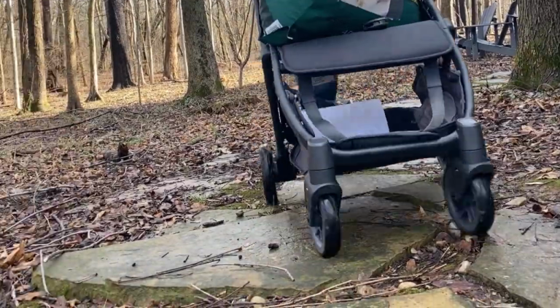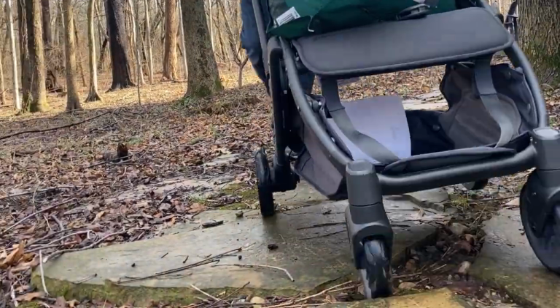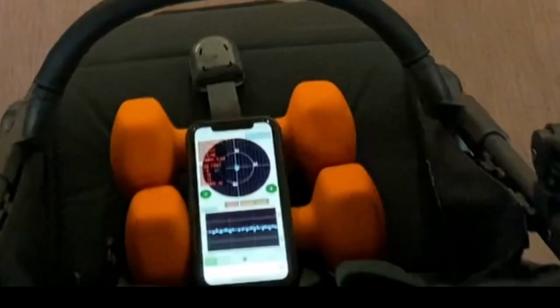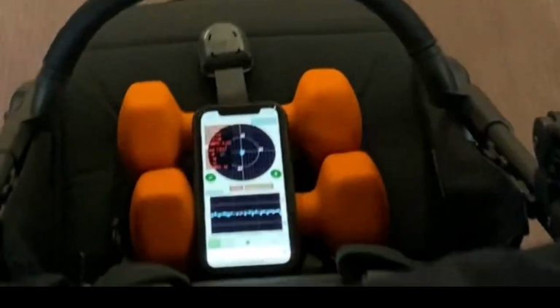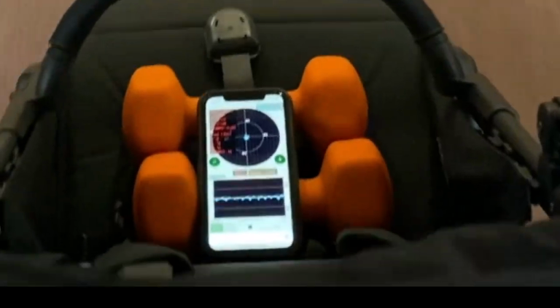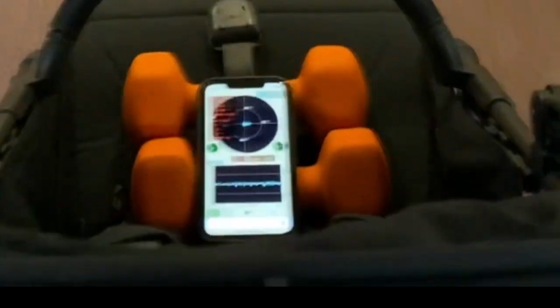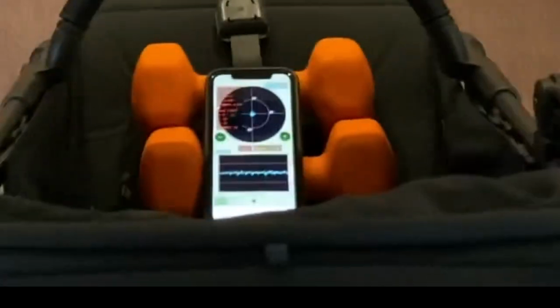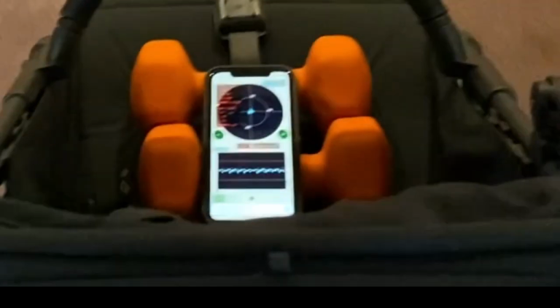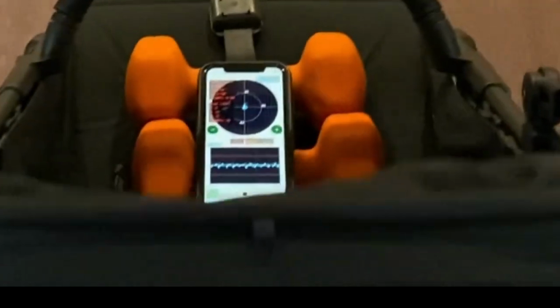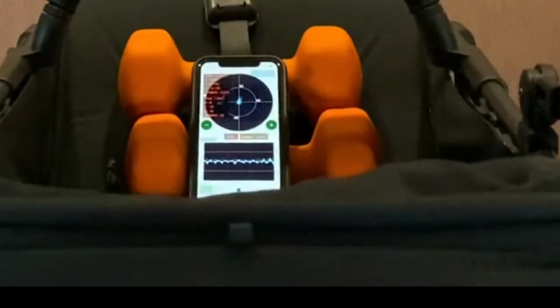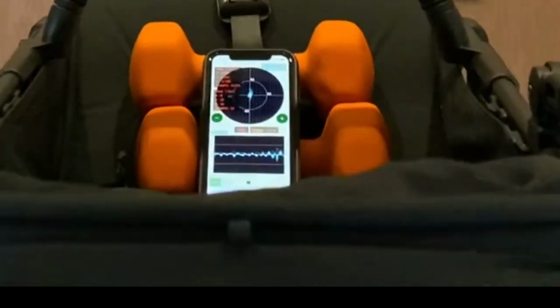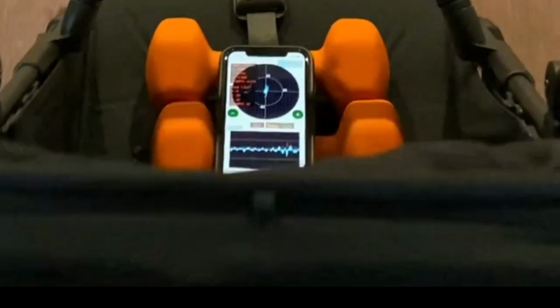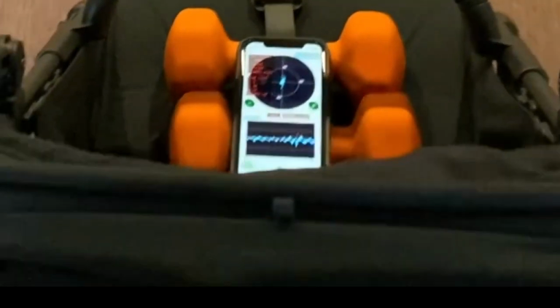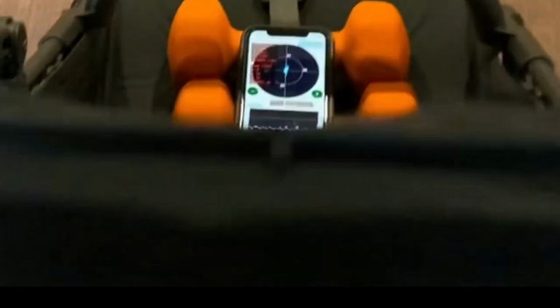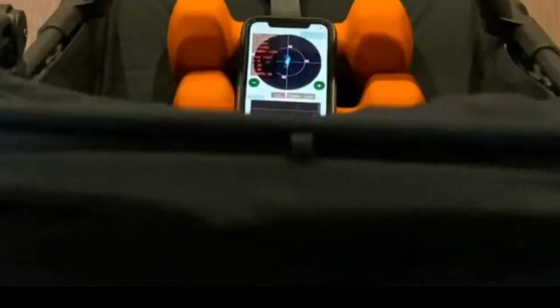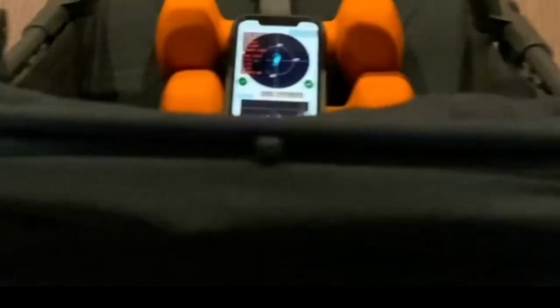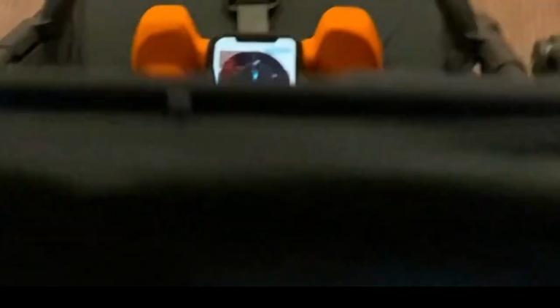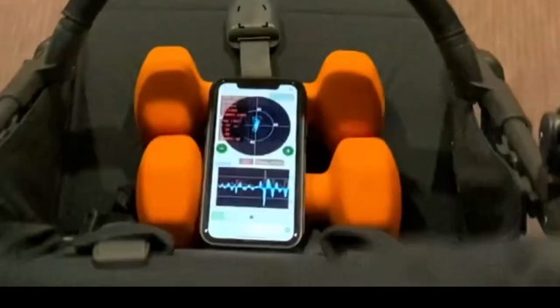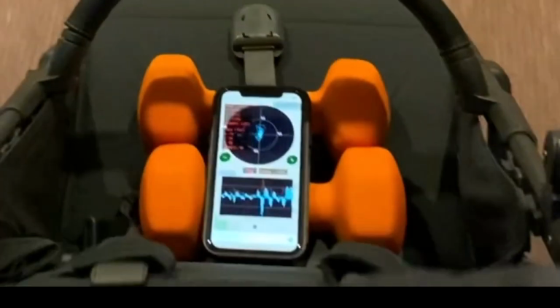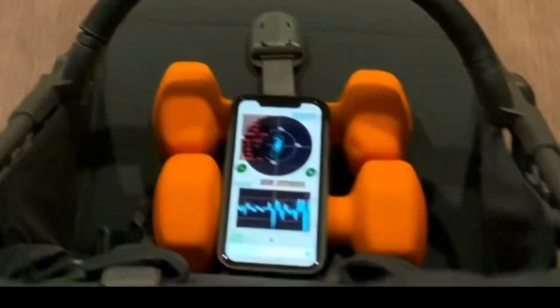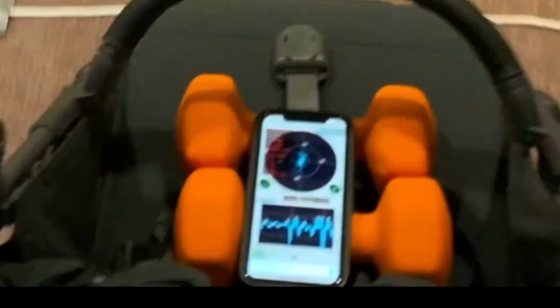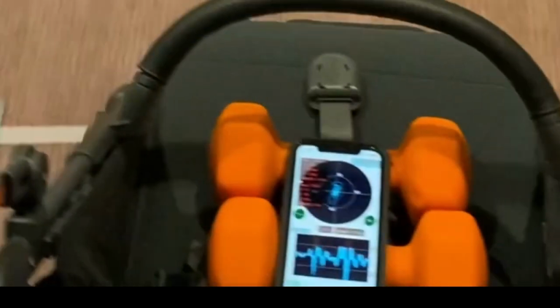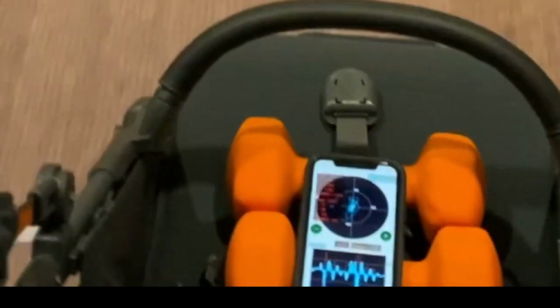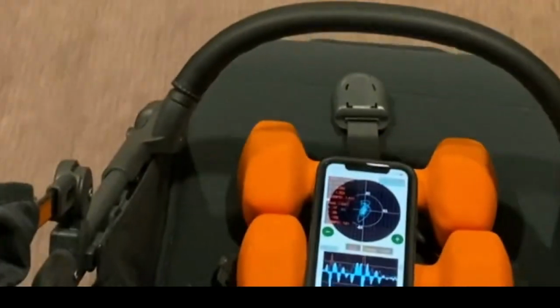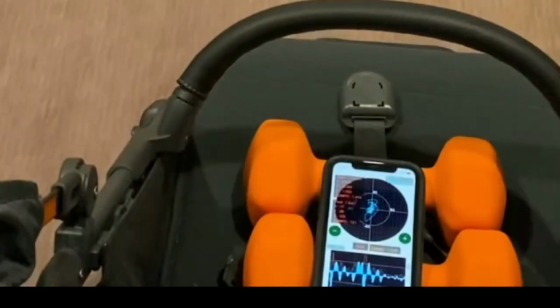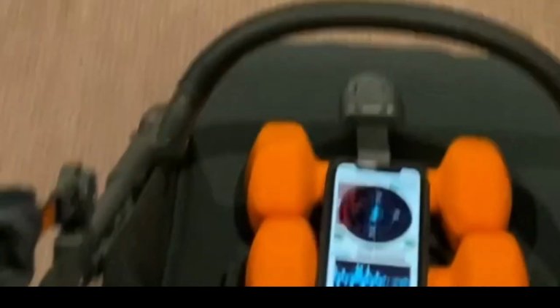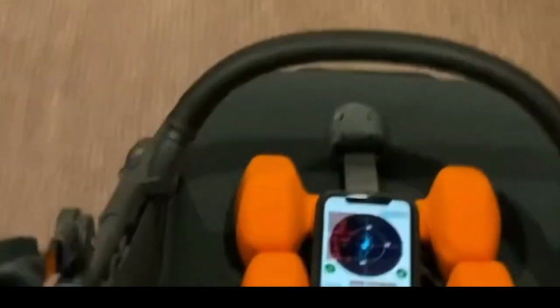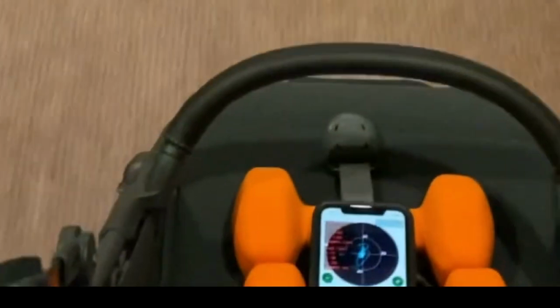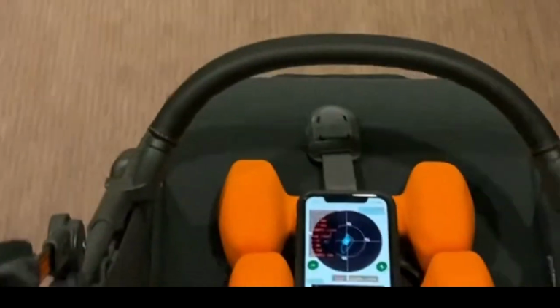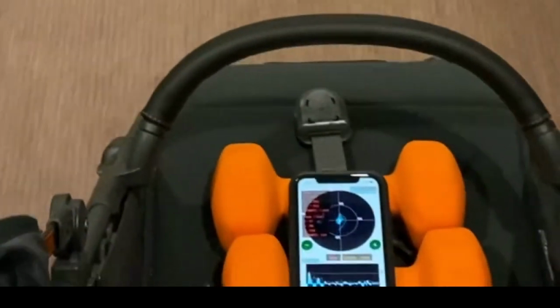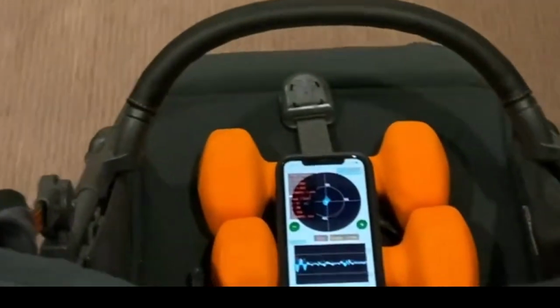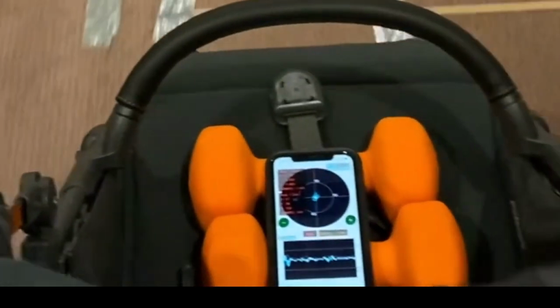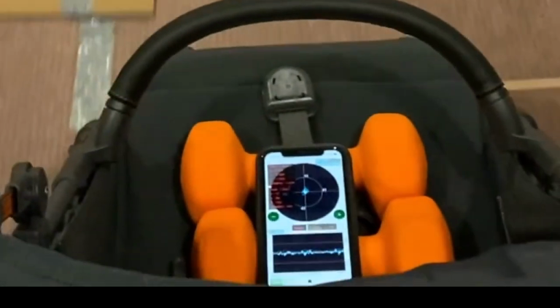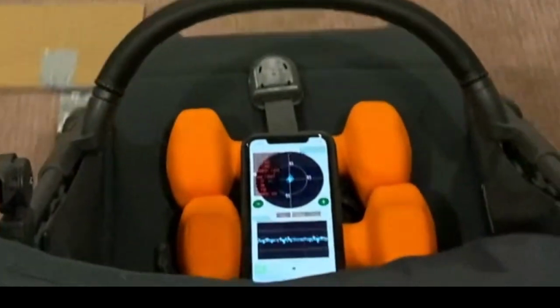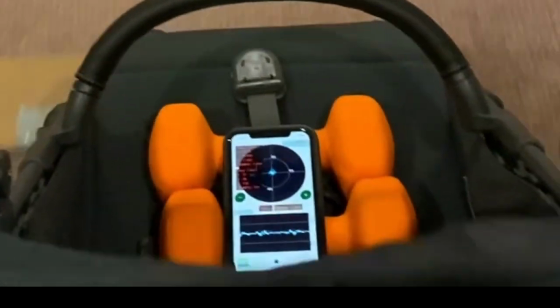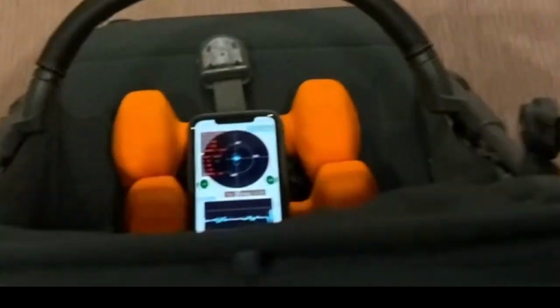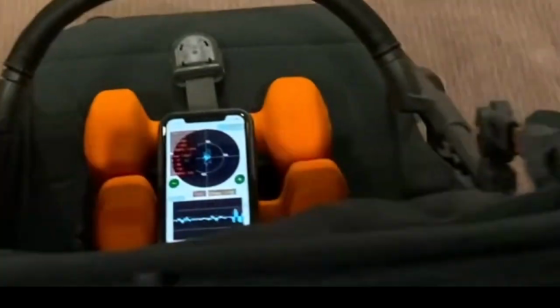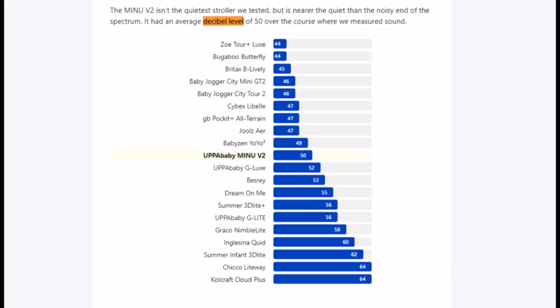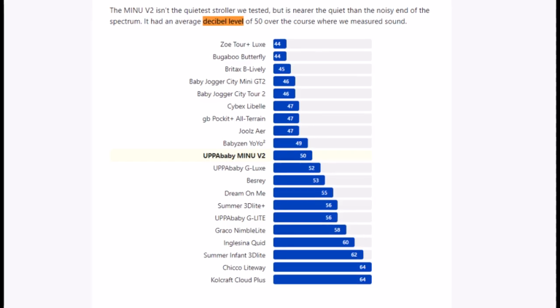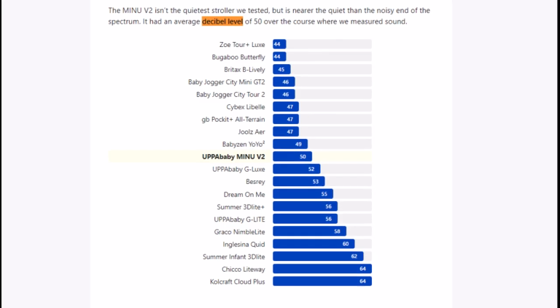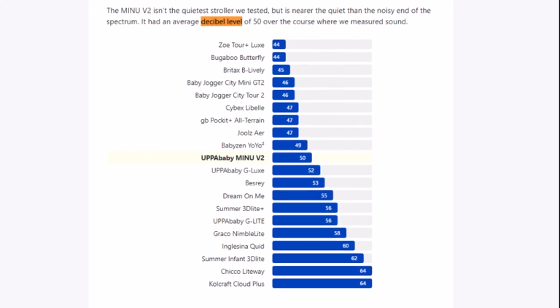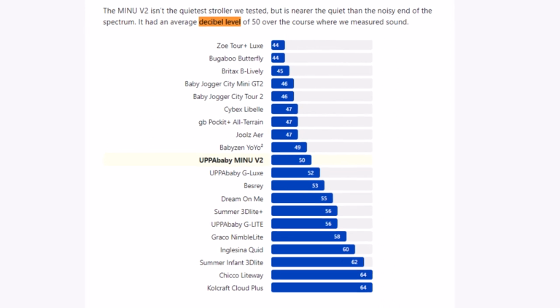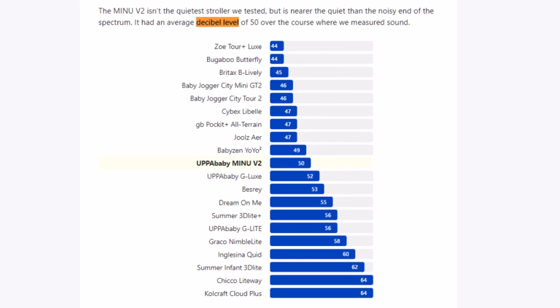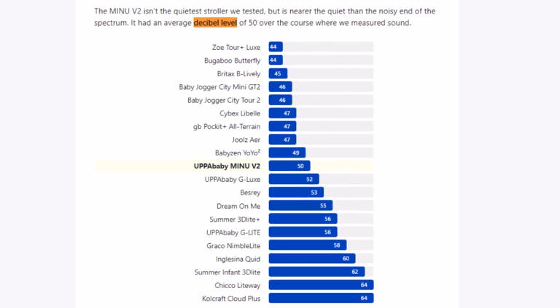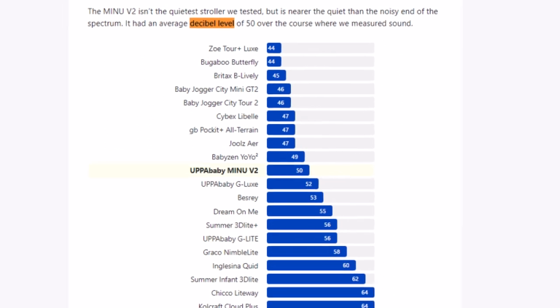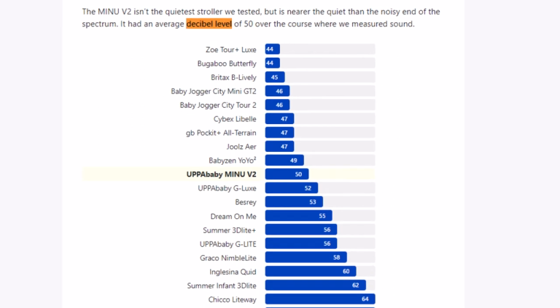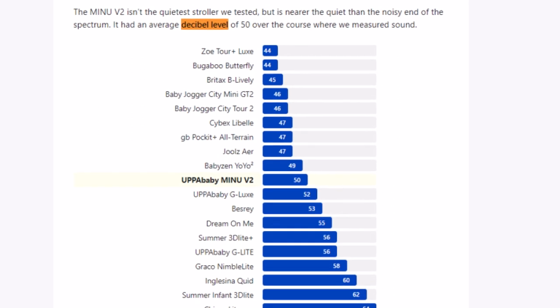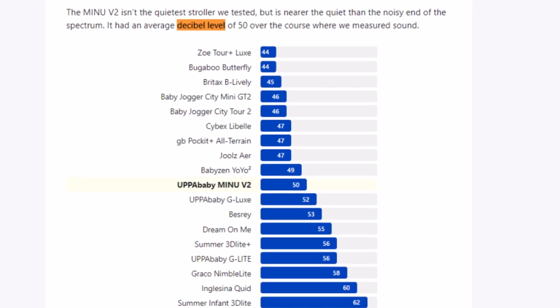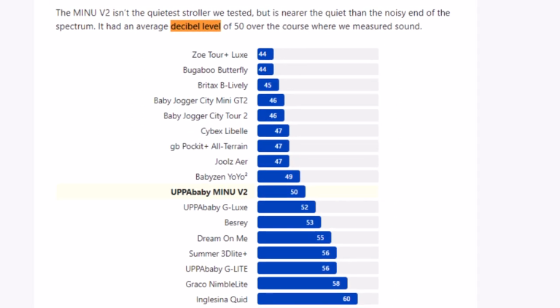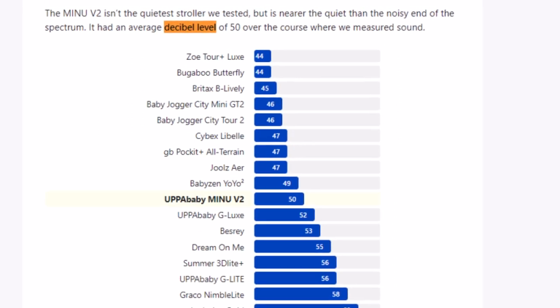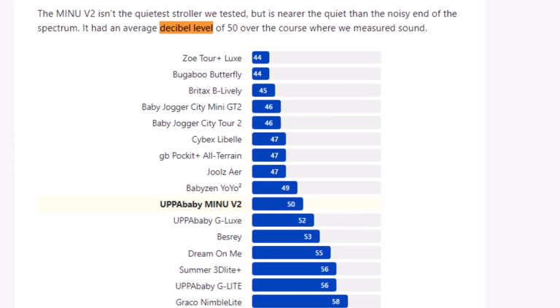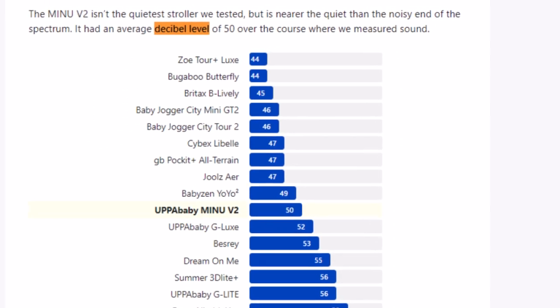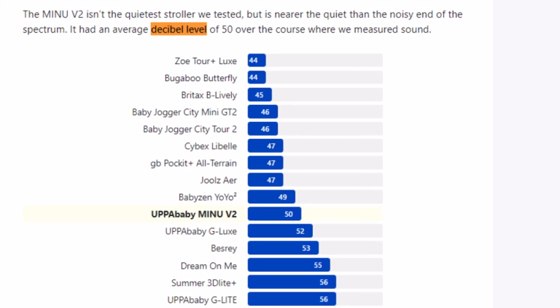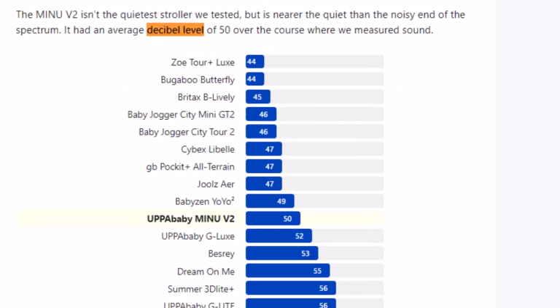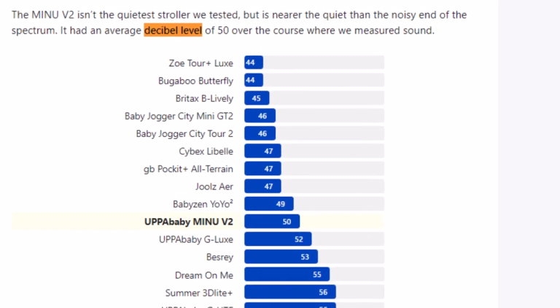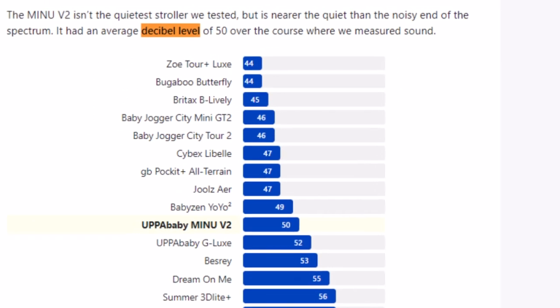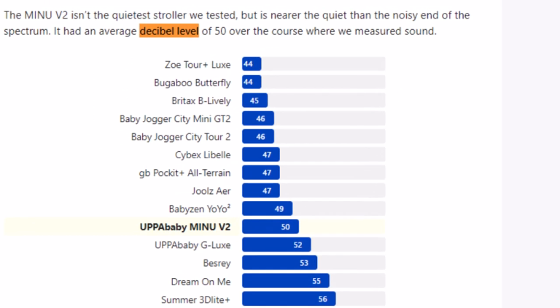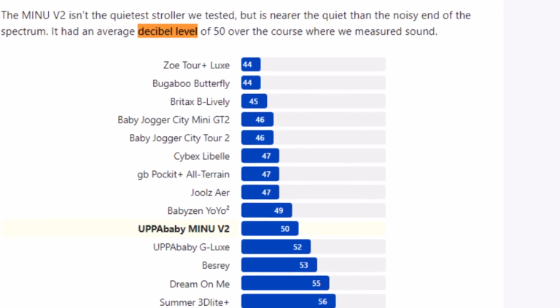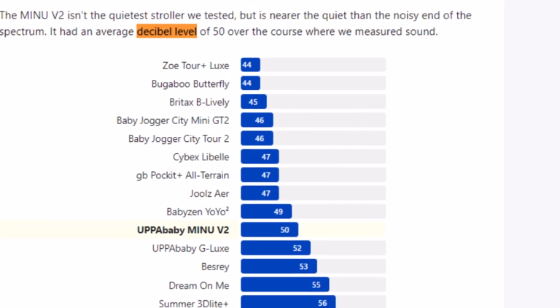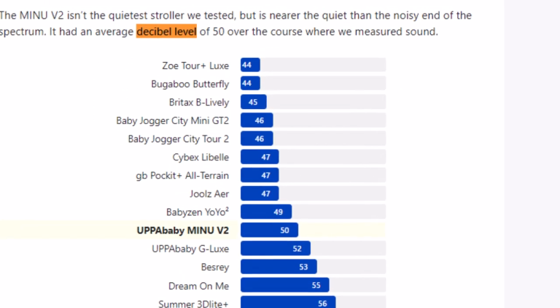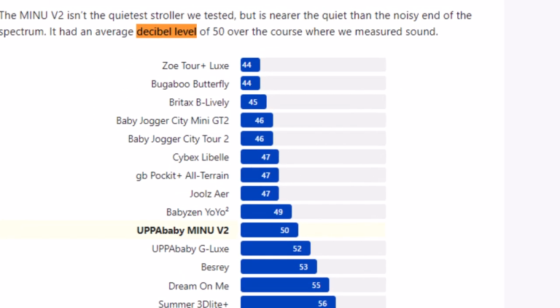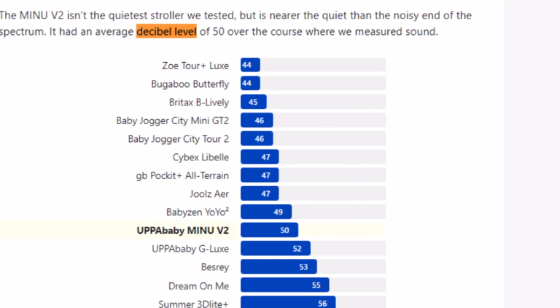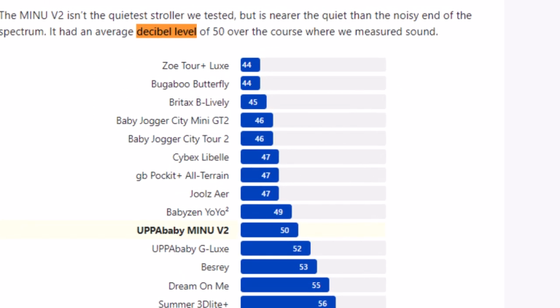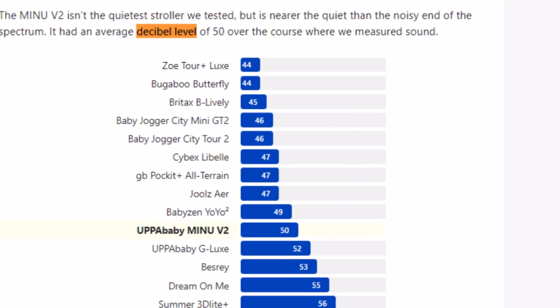It had a bumpier ride than most strollers when we tested with an accelerometer, and it was in the middle of the pack when we measured its noise level.